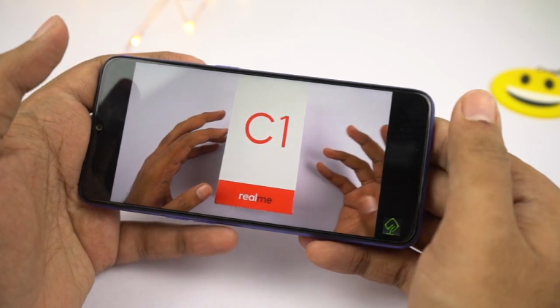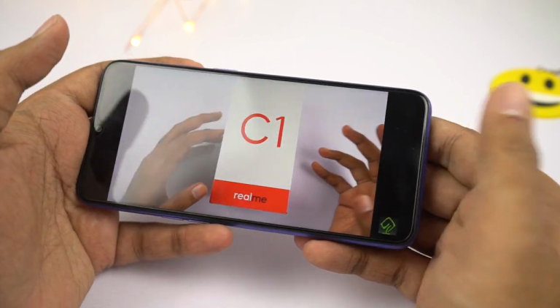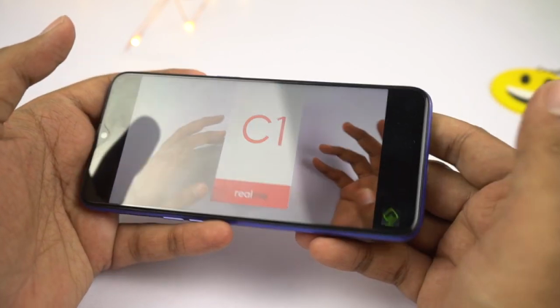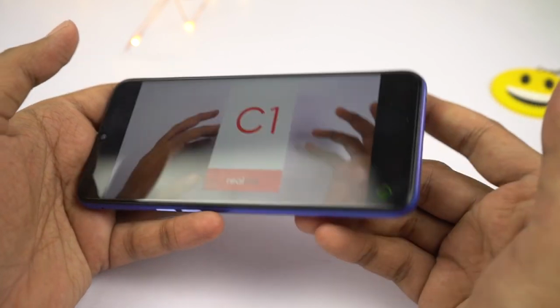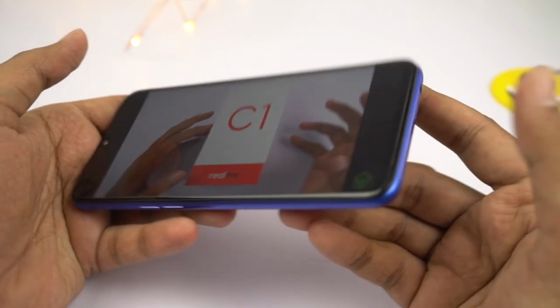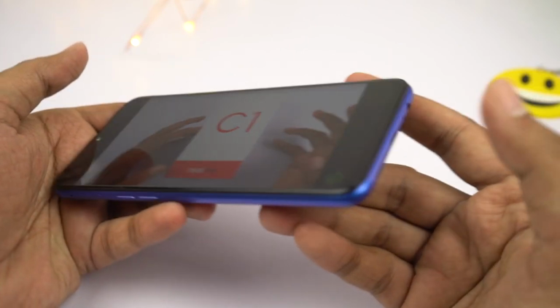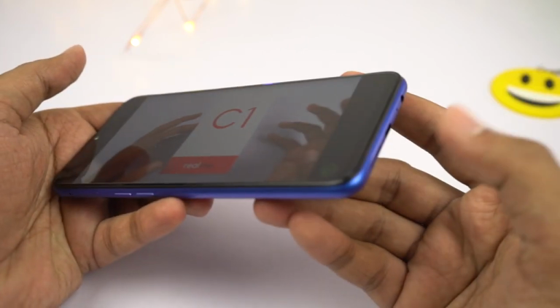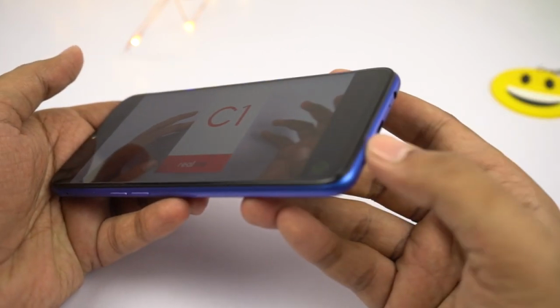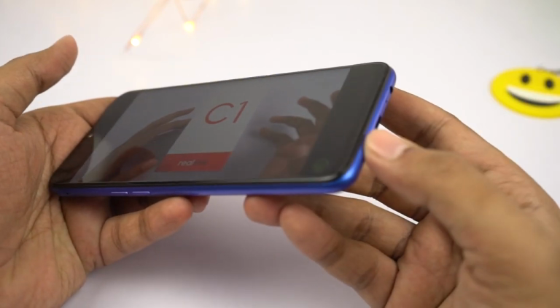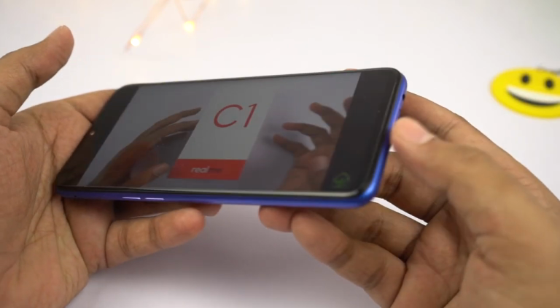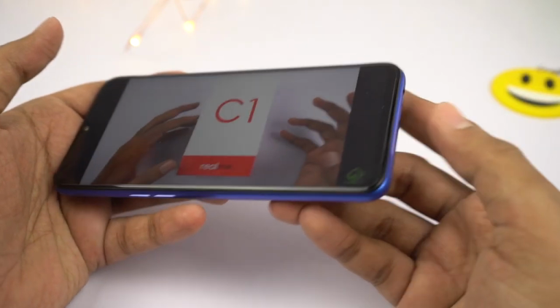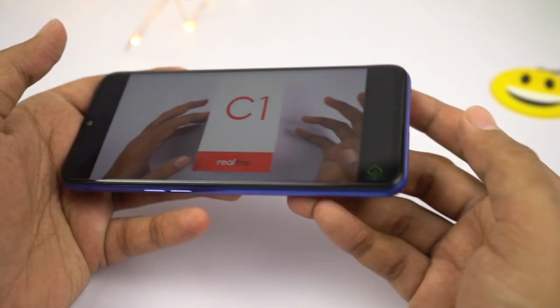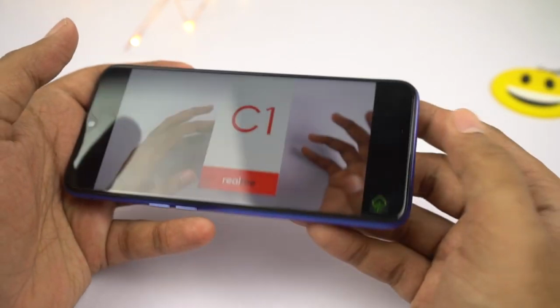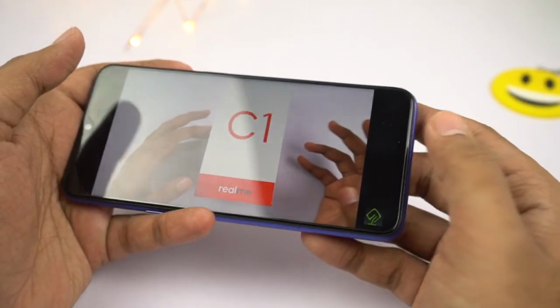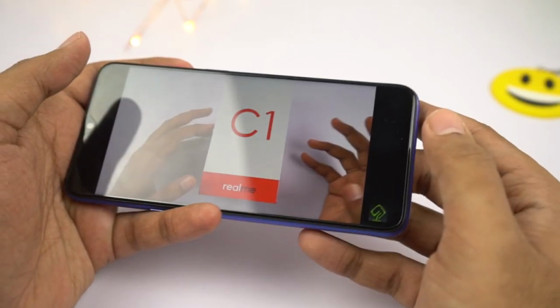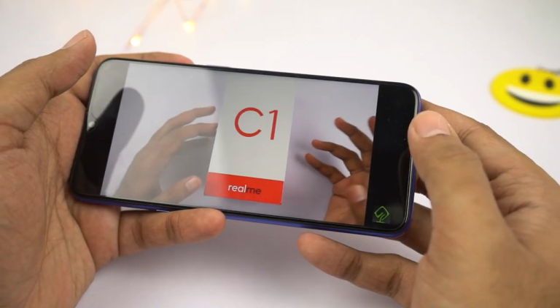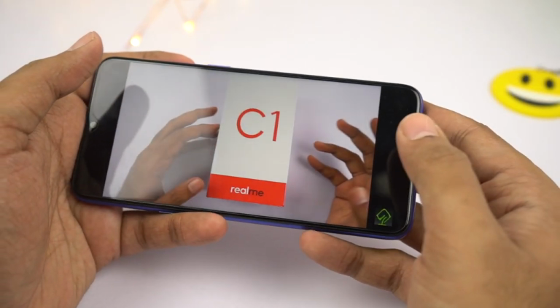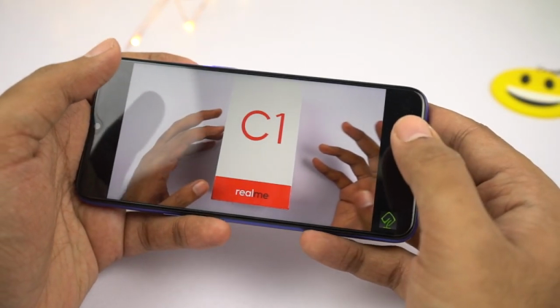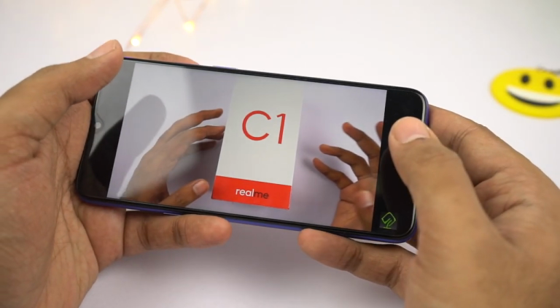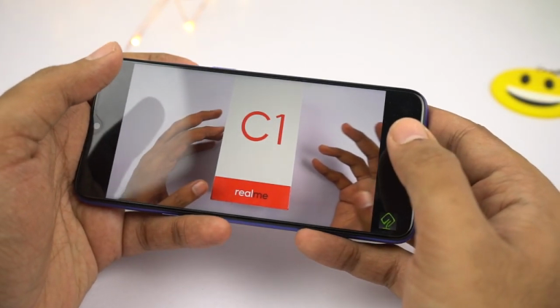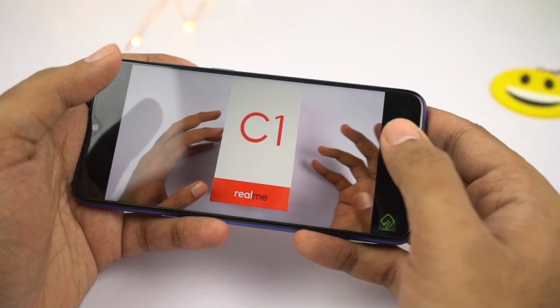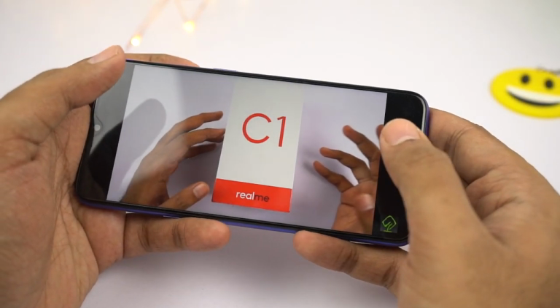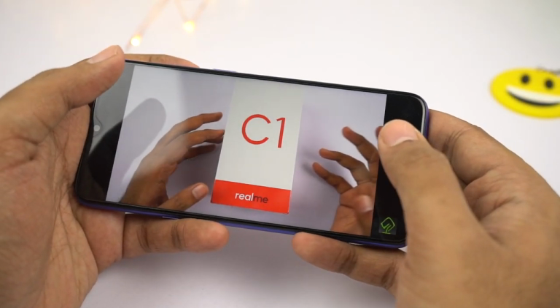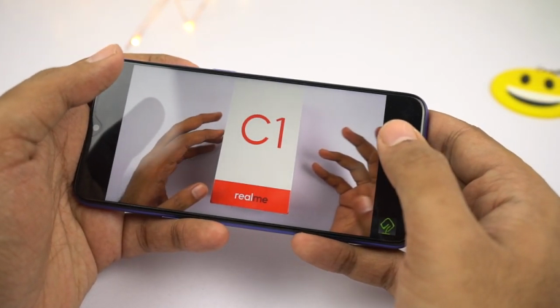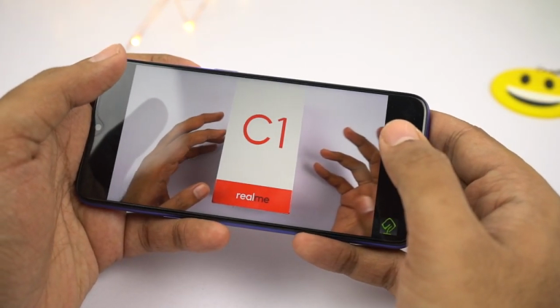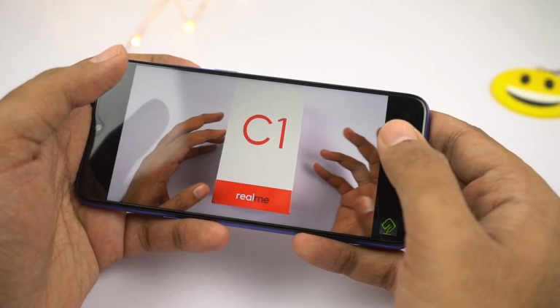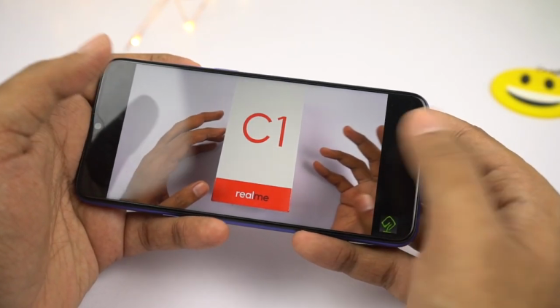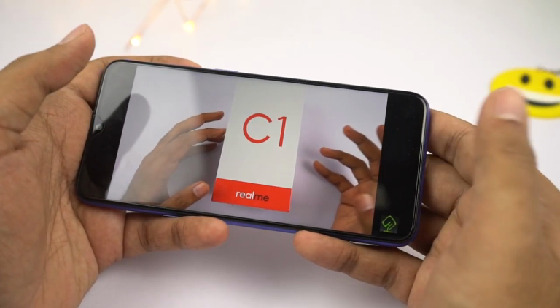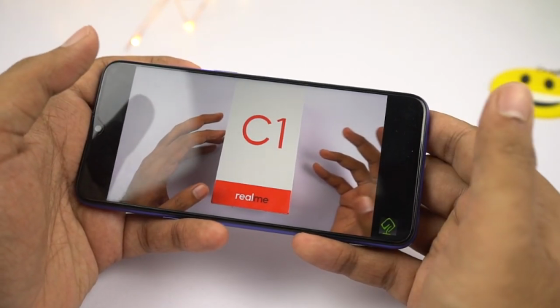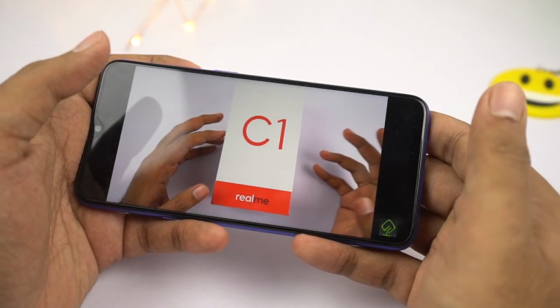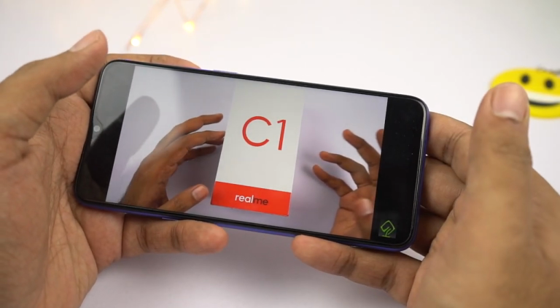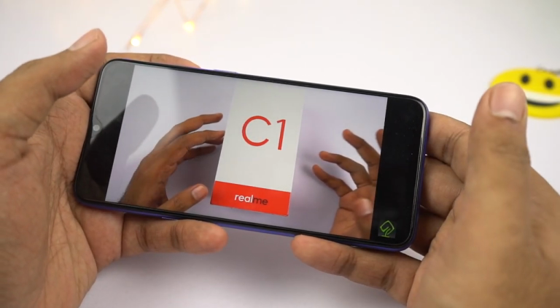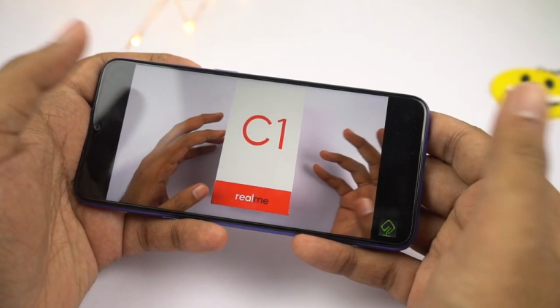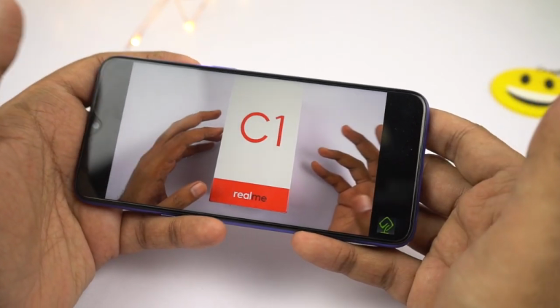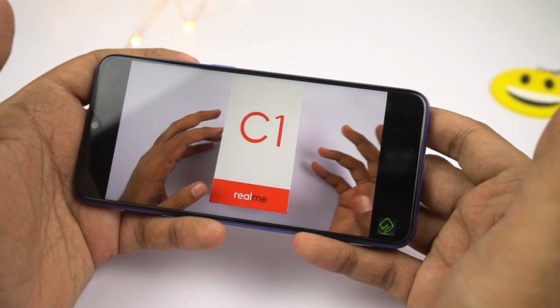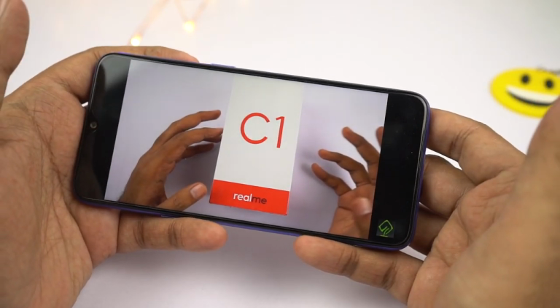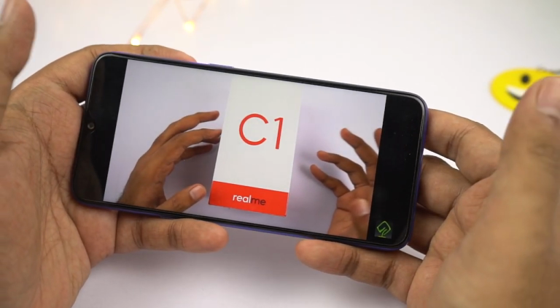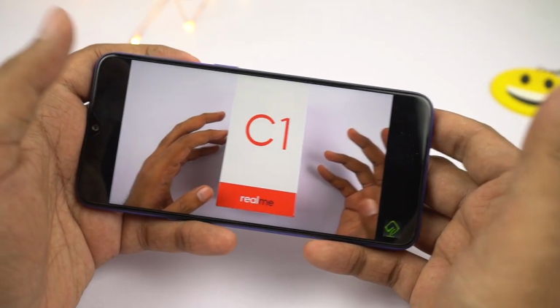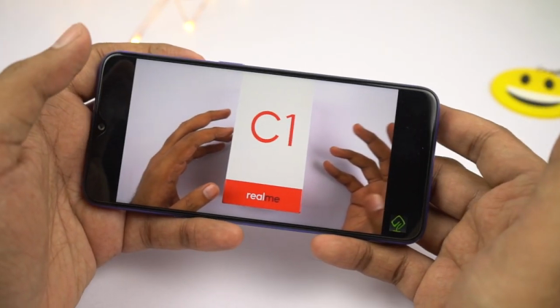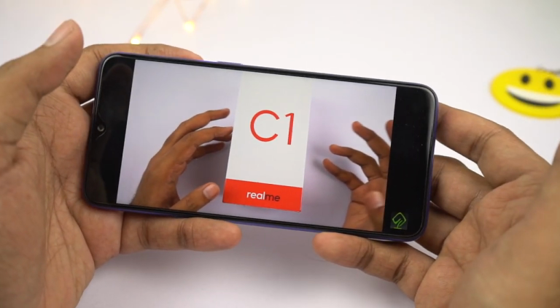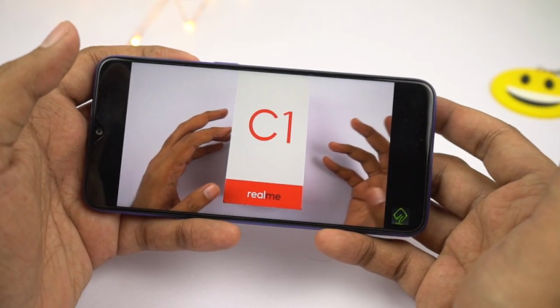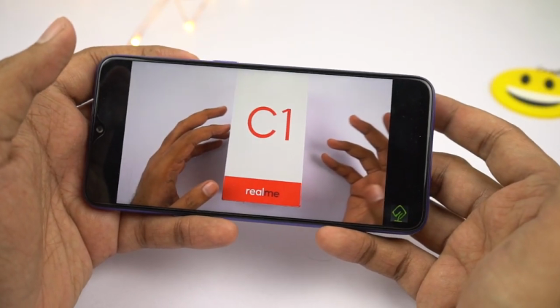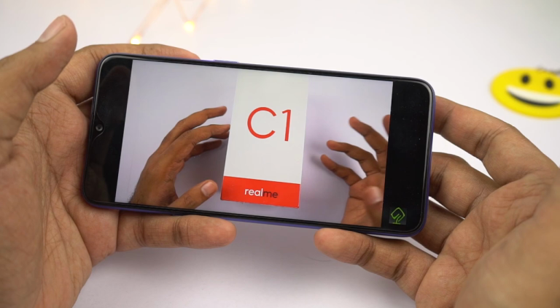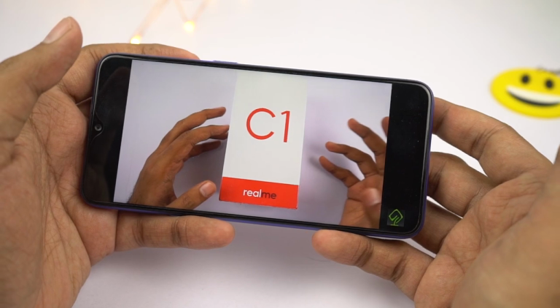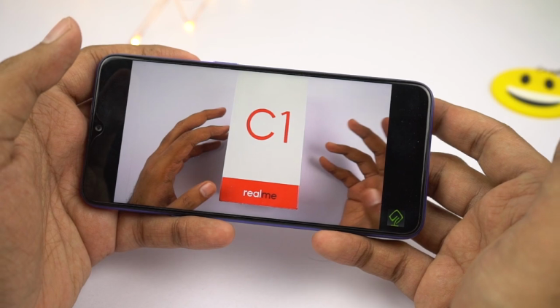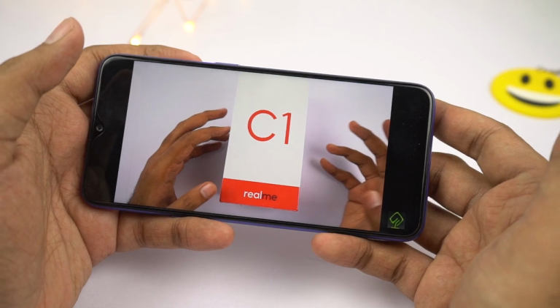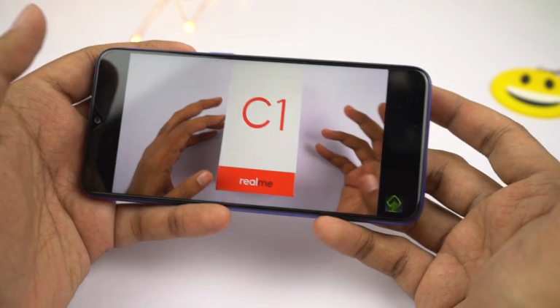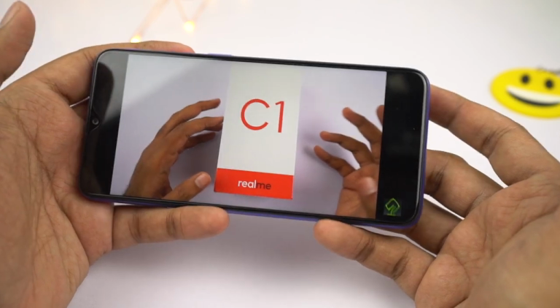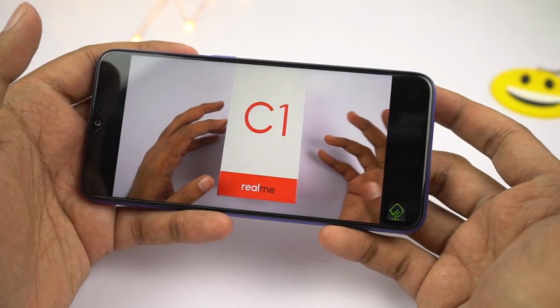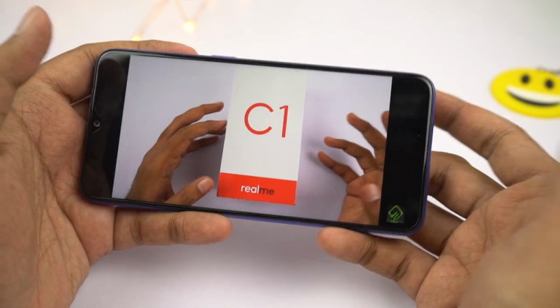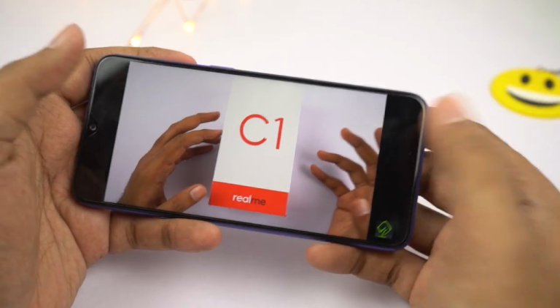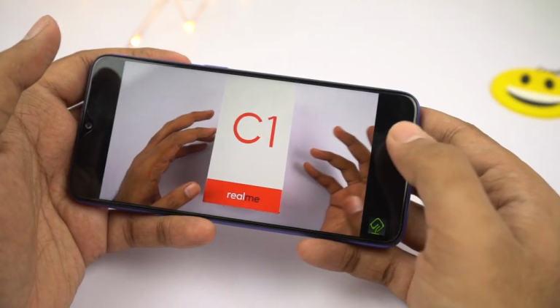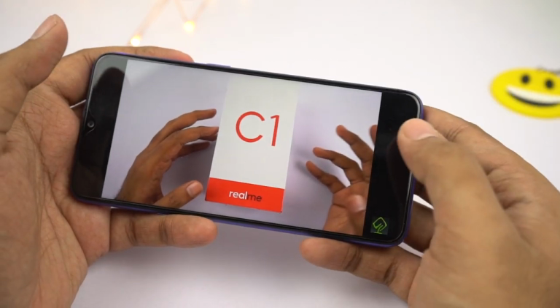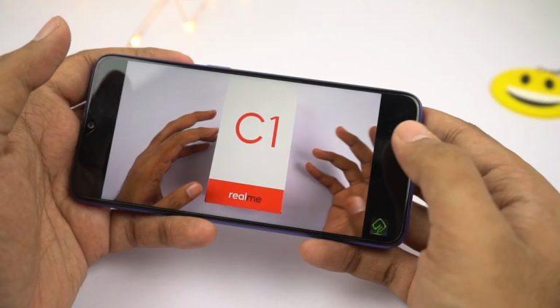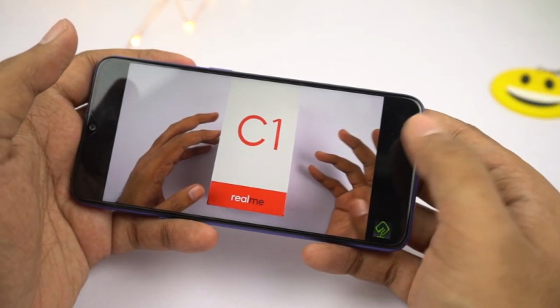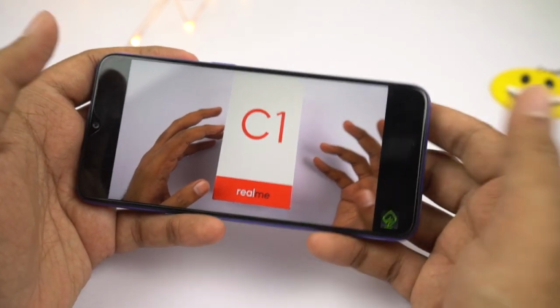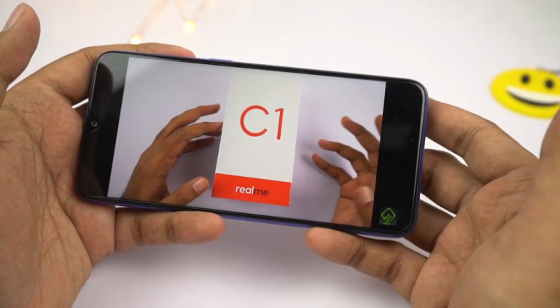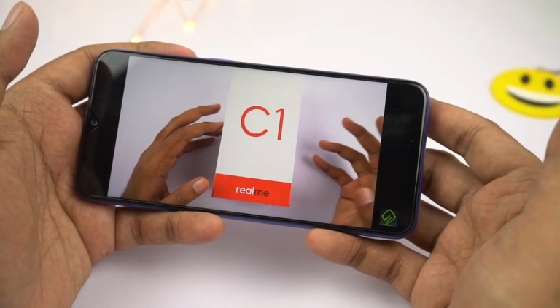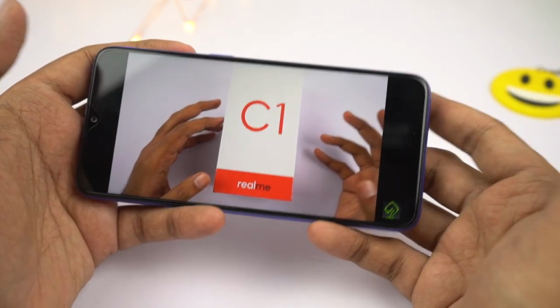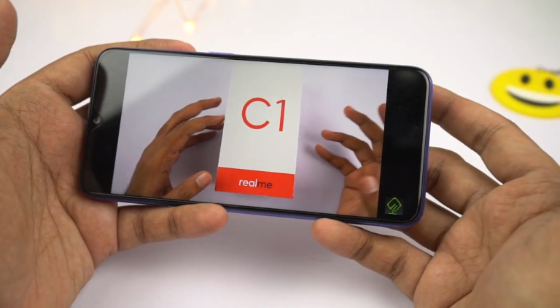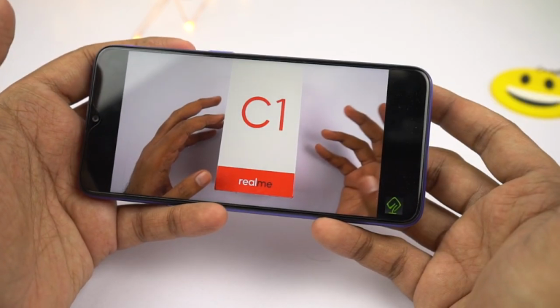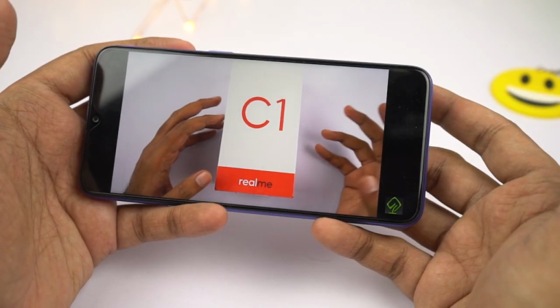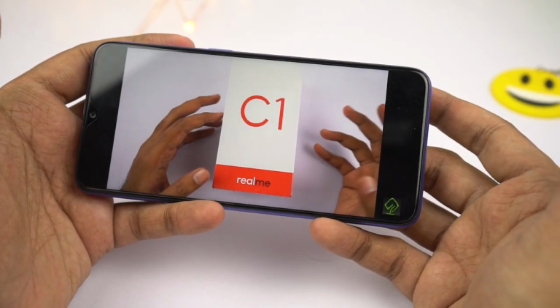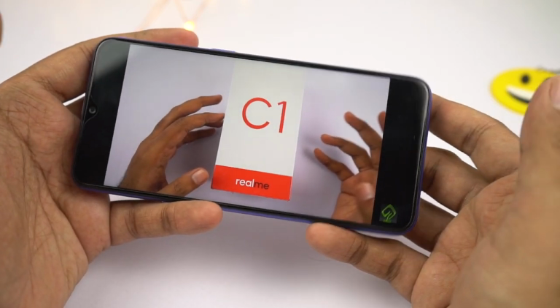That's the audio experience from the speaker. It won't be the loudest in the price segment, but it is sufficiently loud for media consumption, ringtones, and alarms.